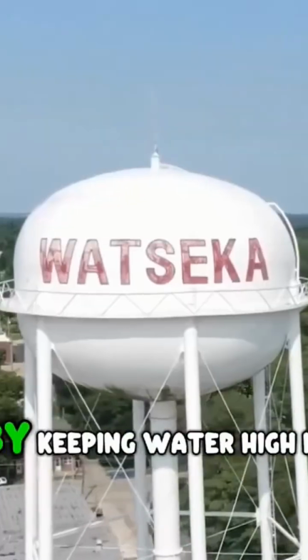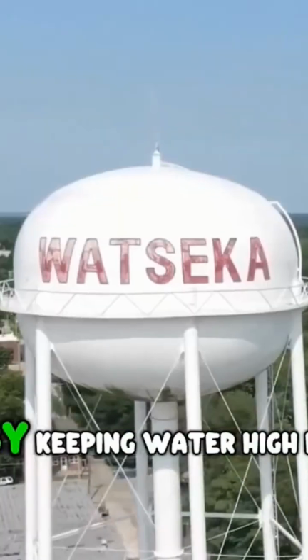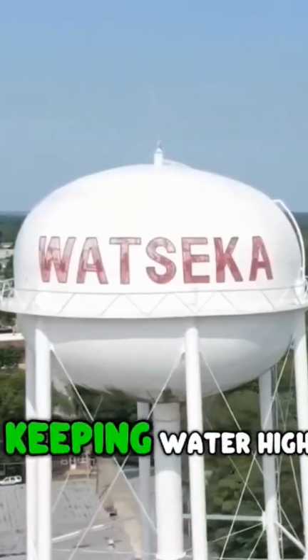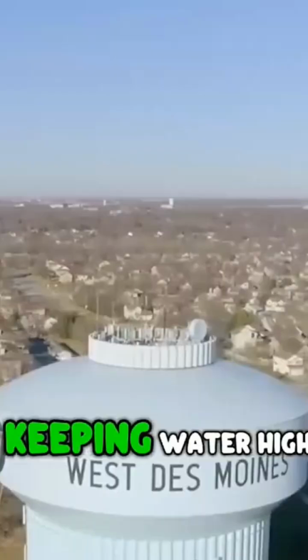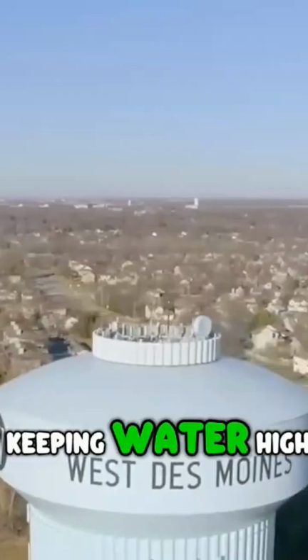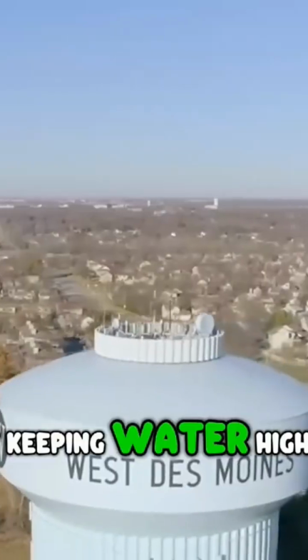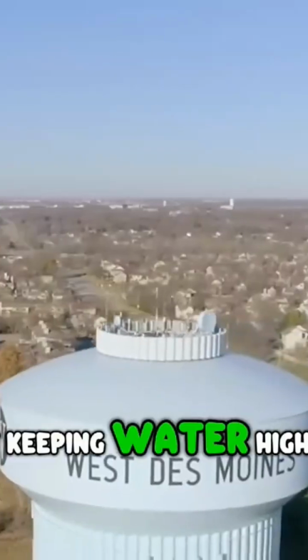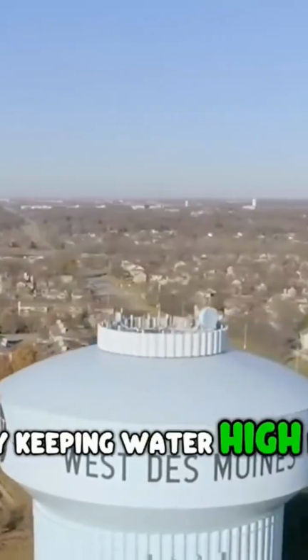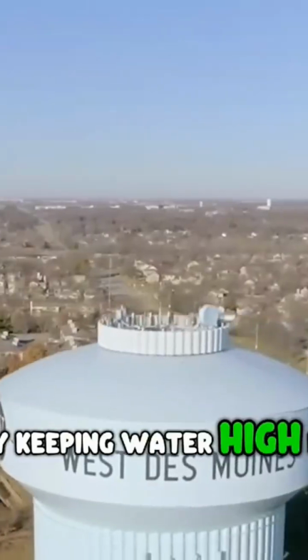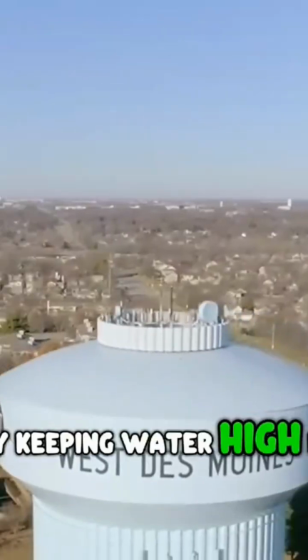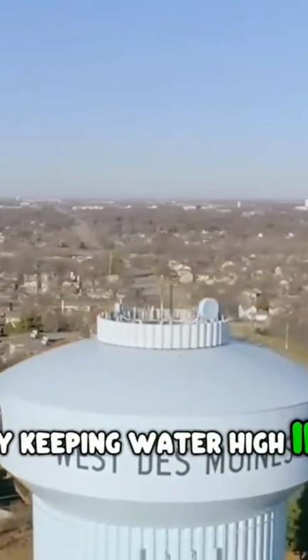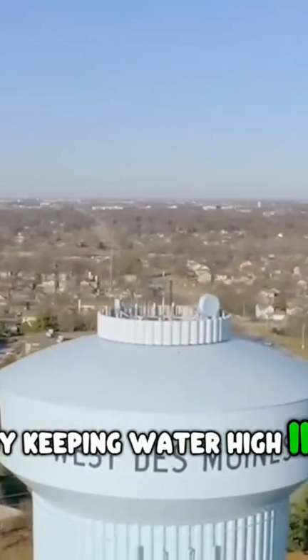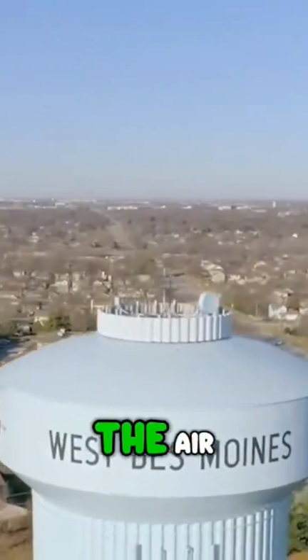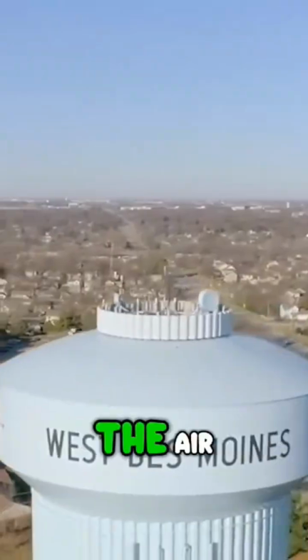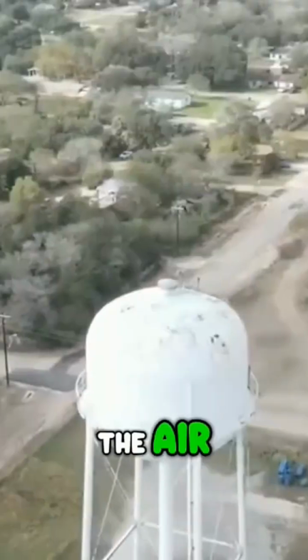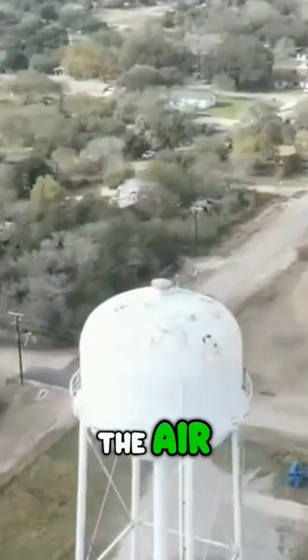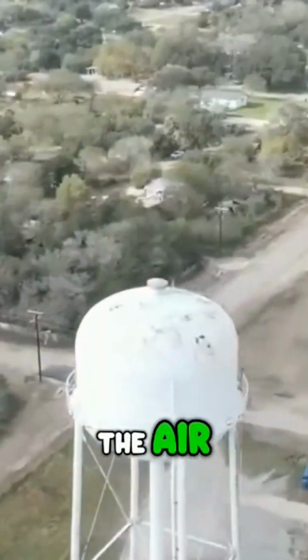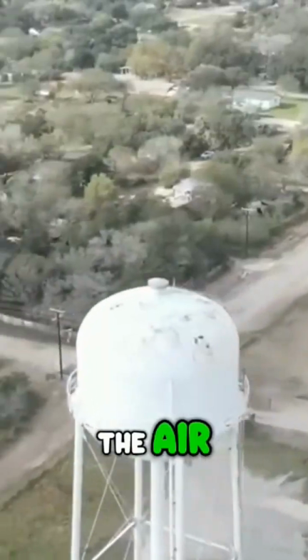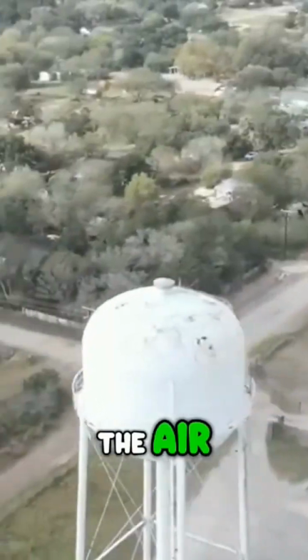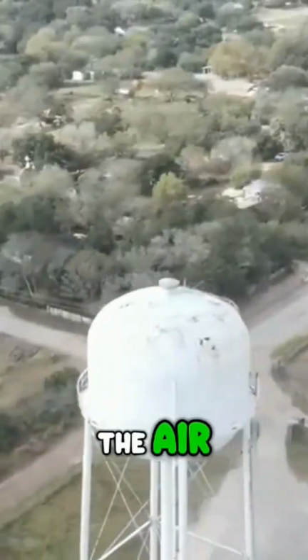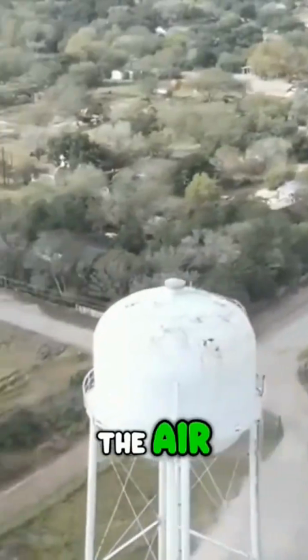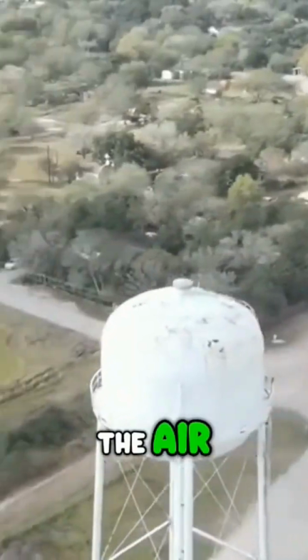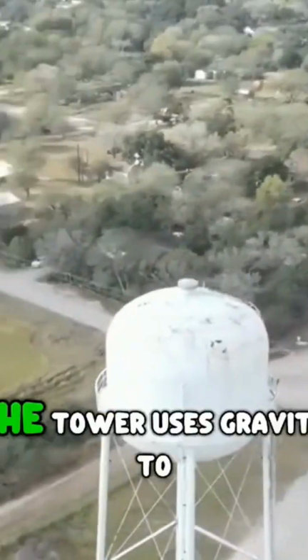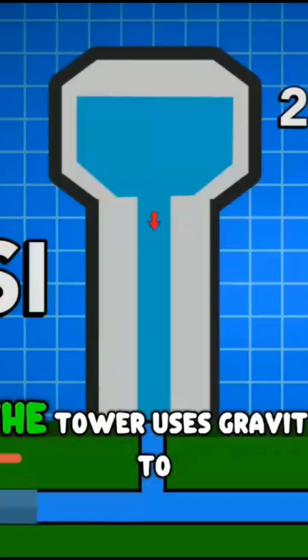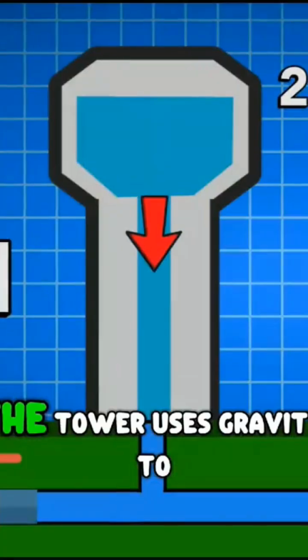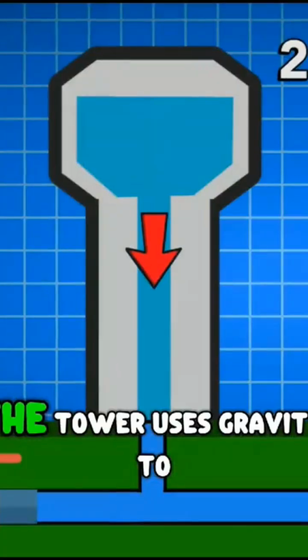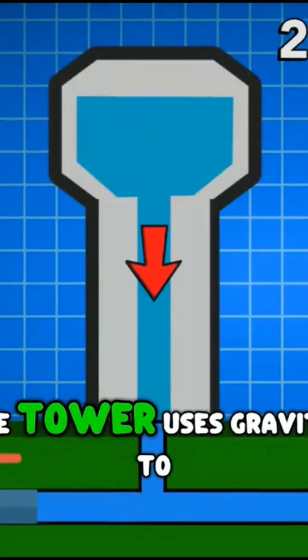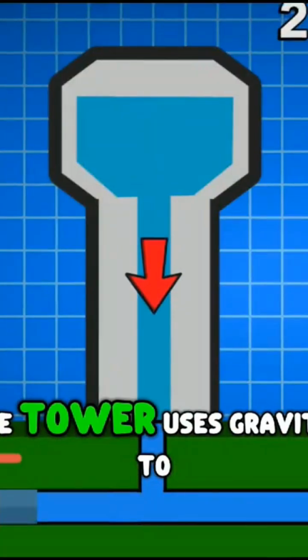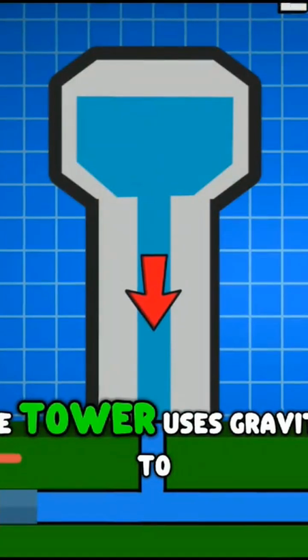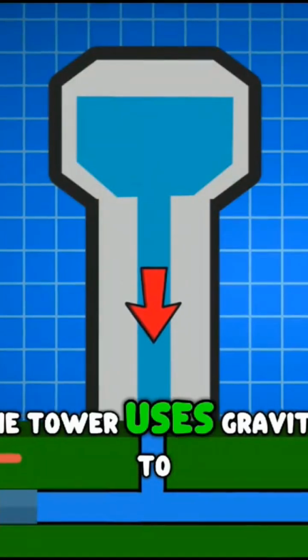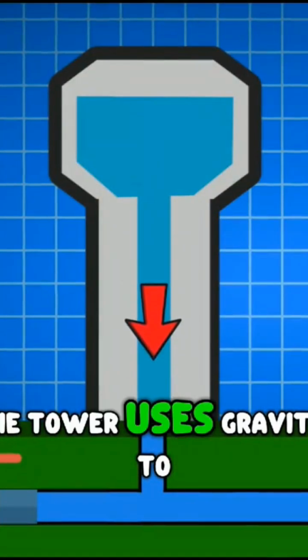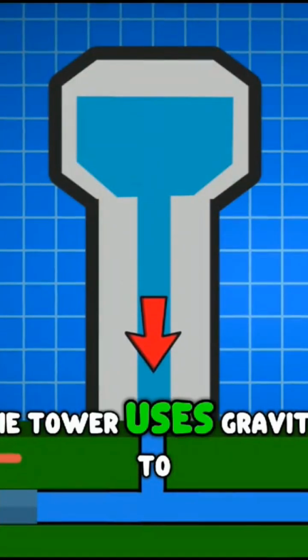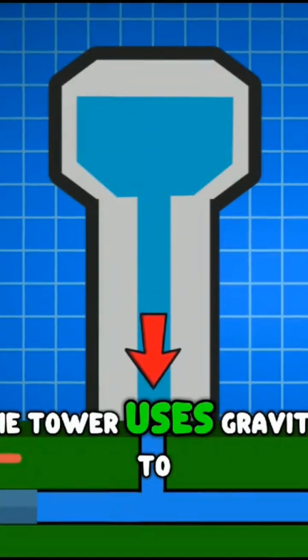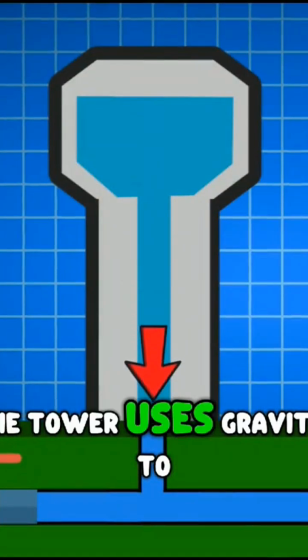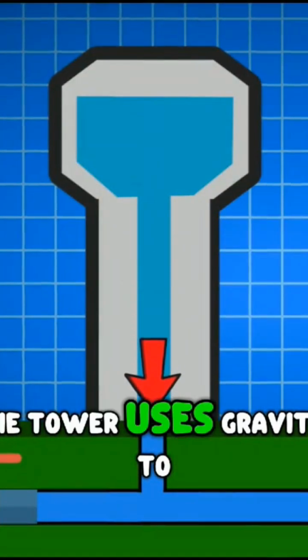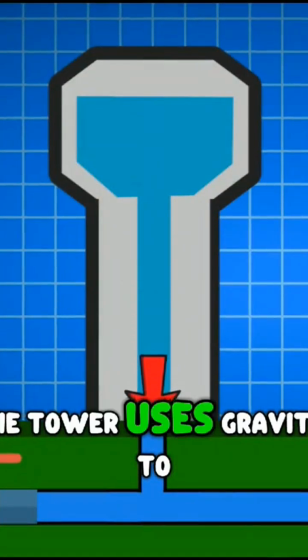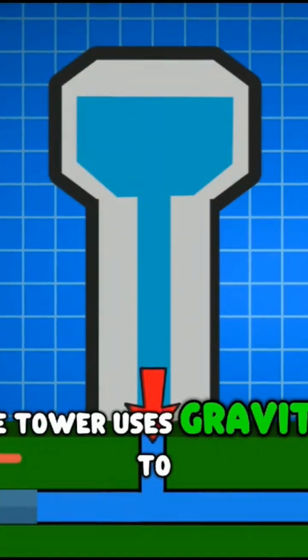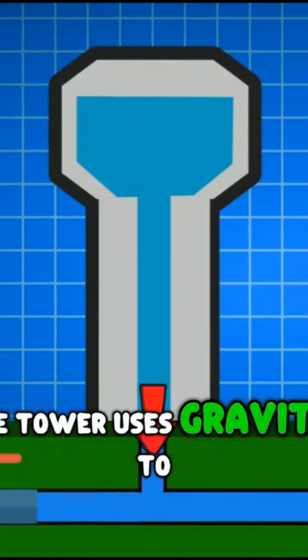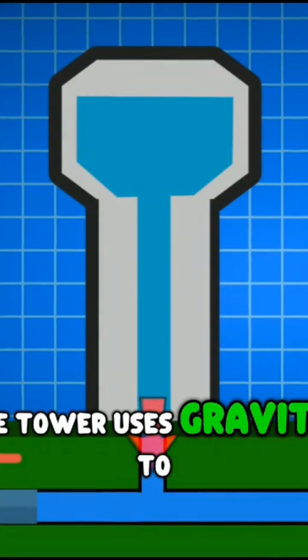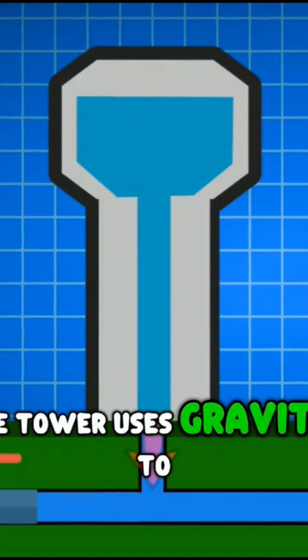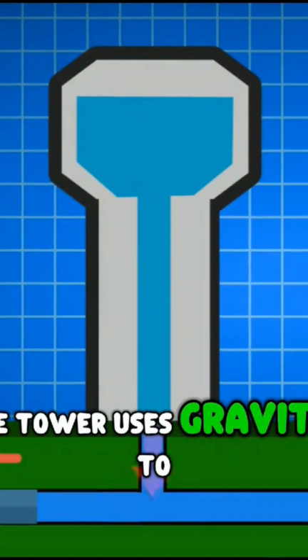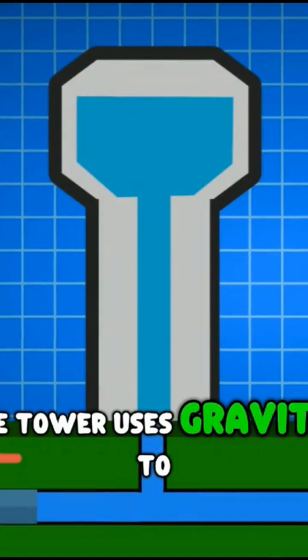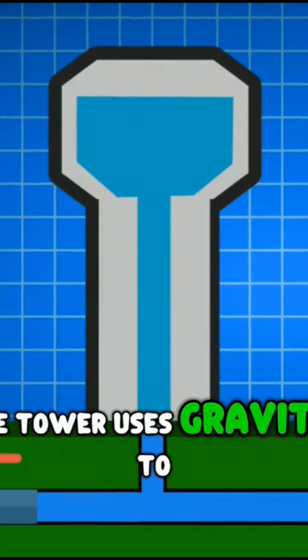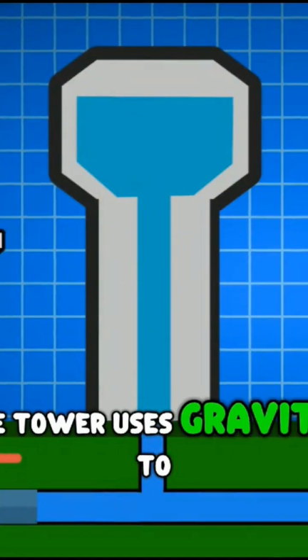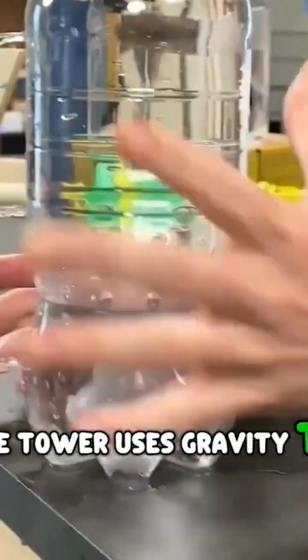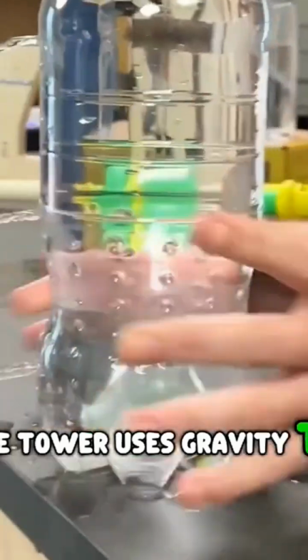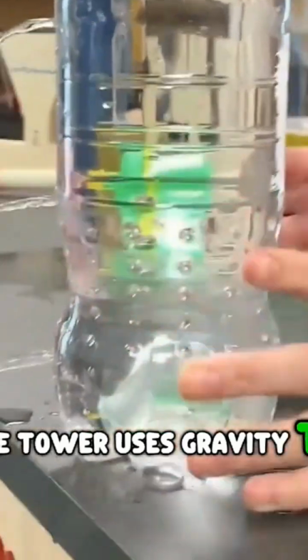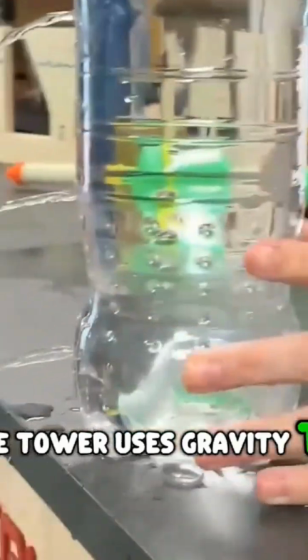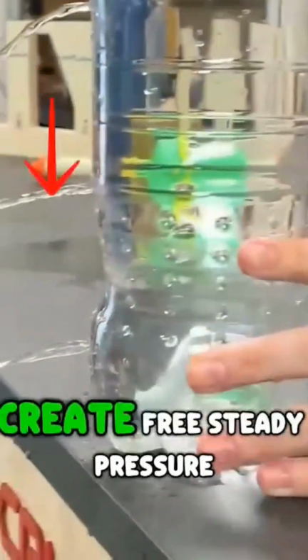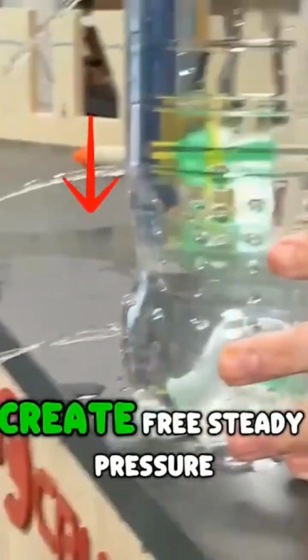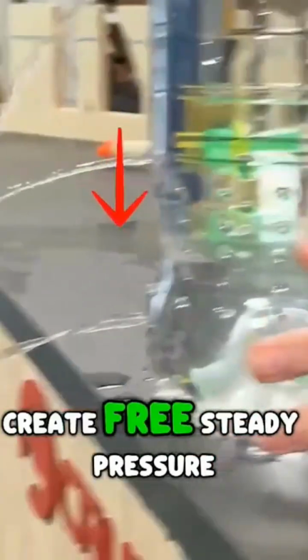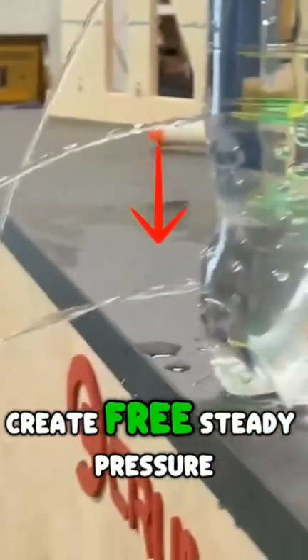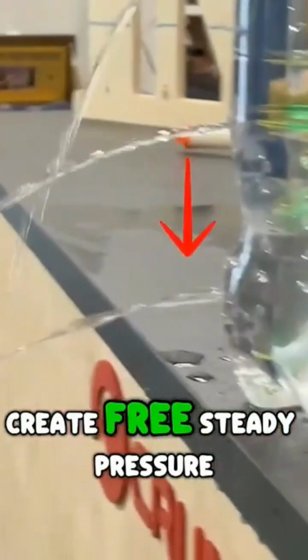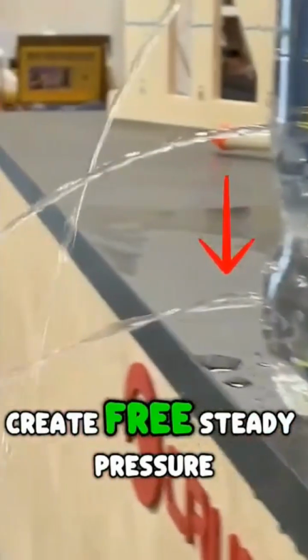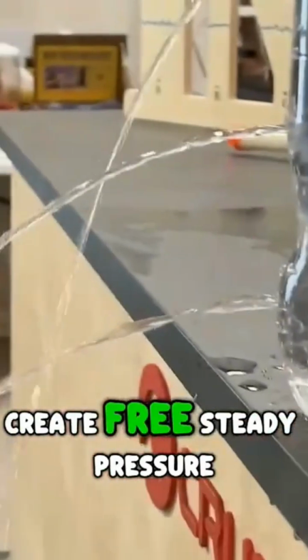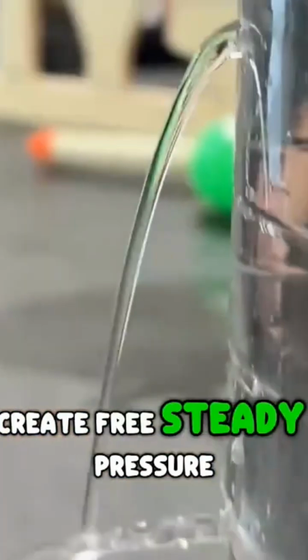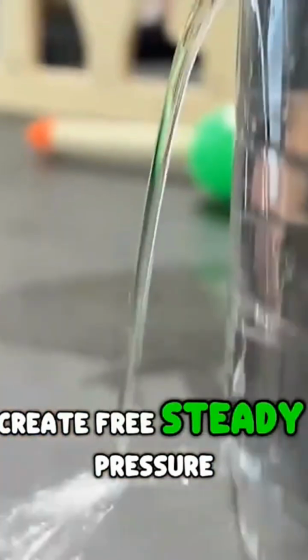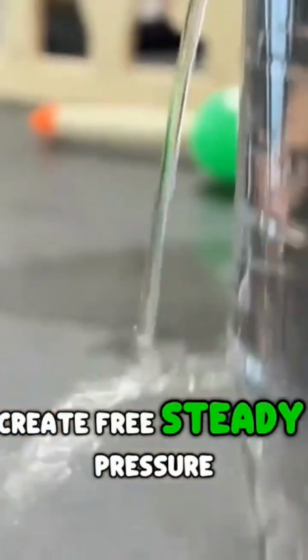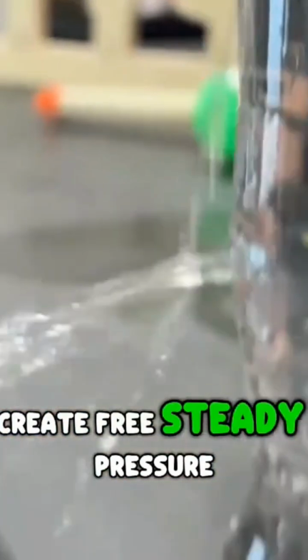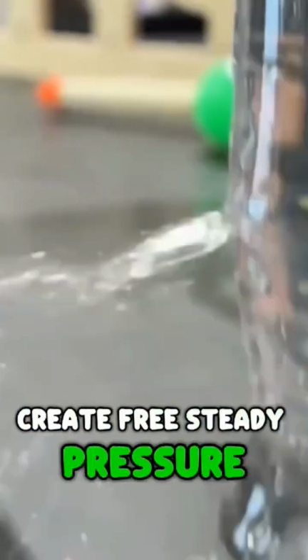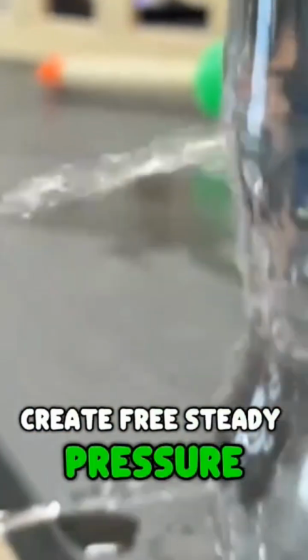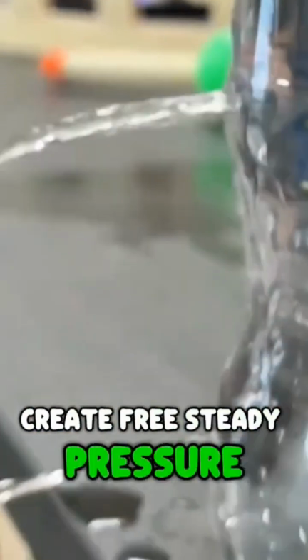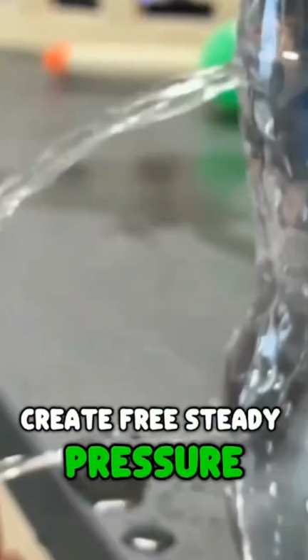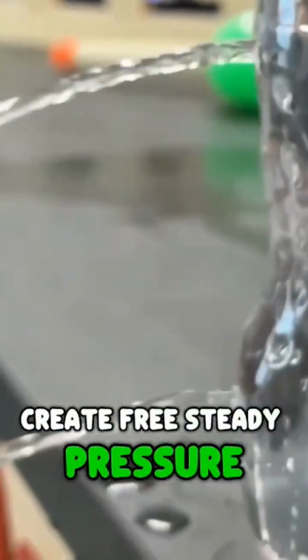By keeping water high in the air, the tower uses gravity to create free, steady pressure.